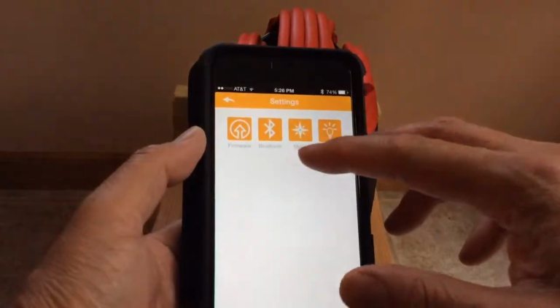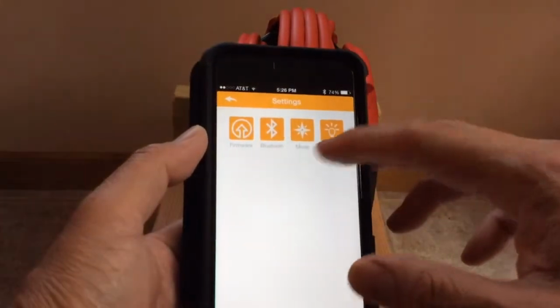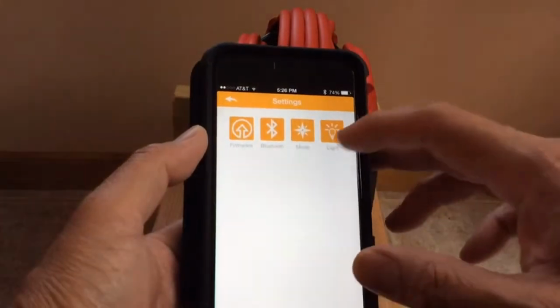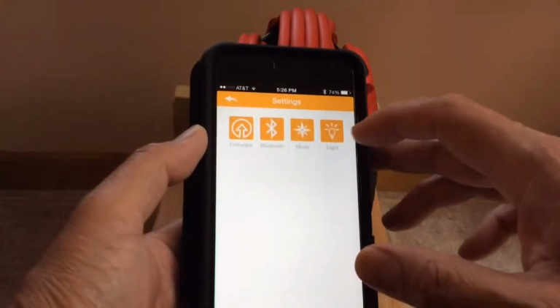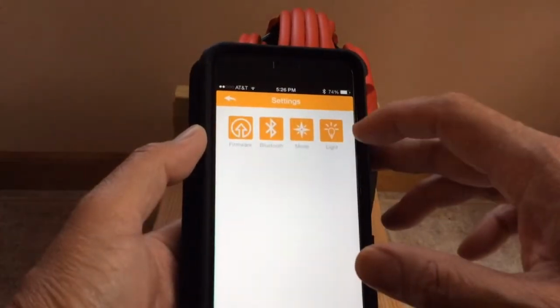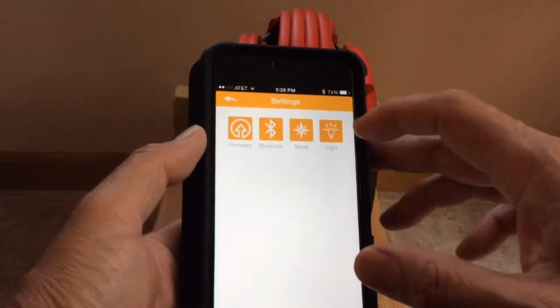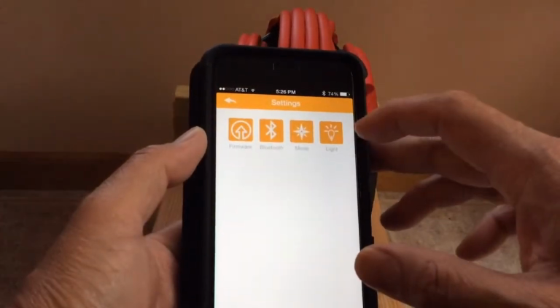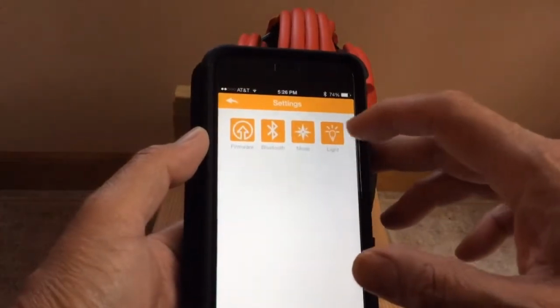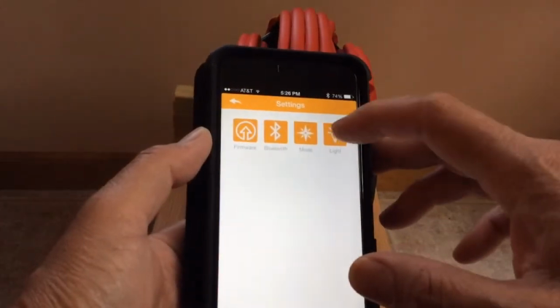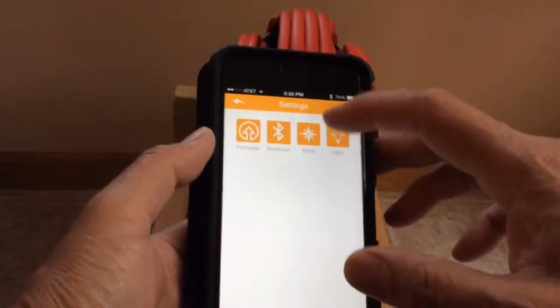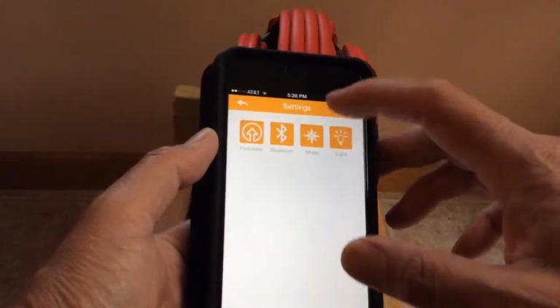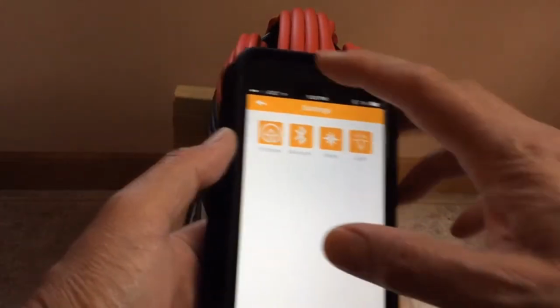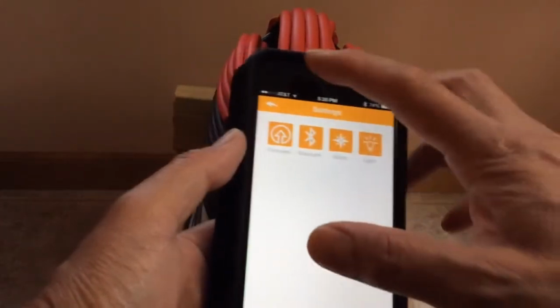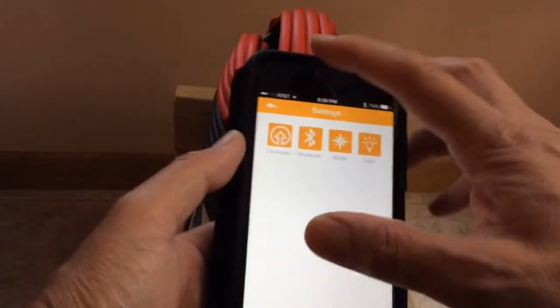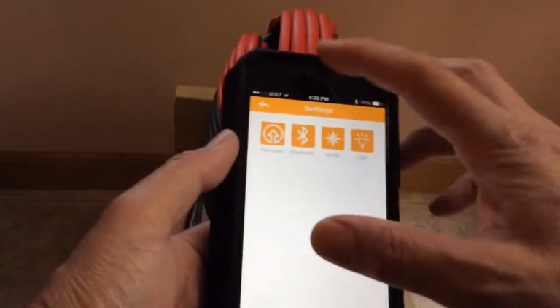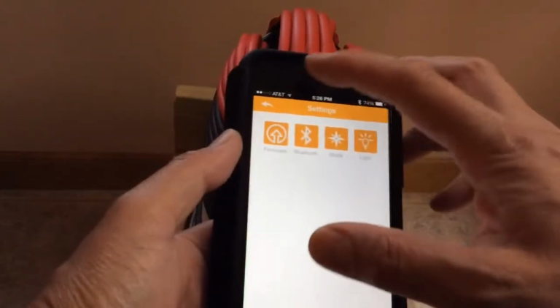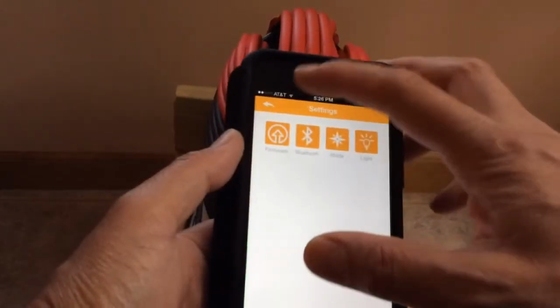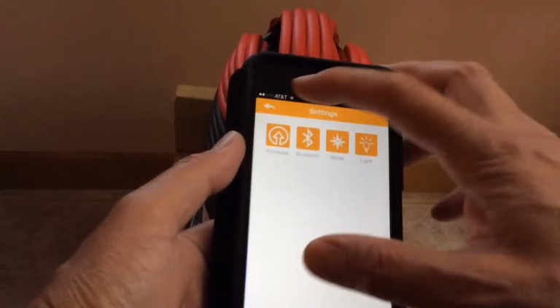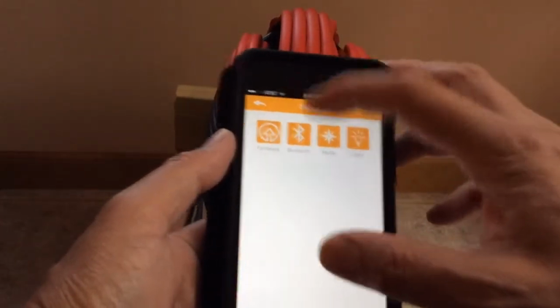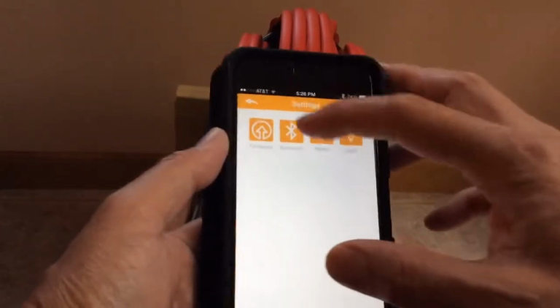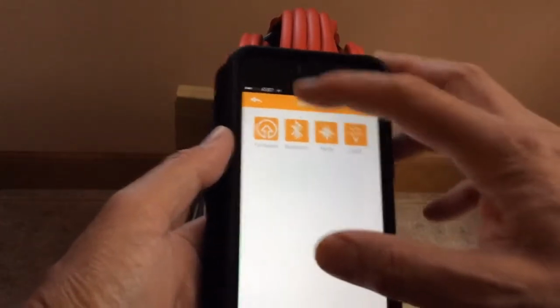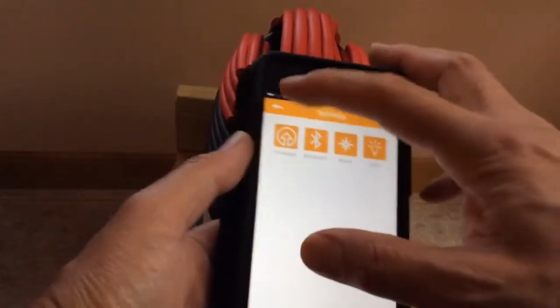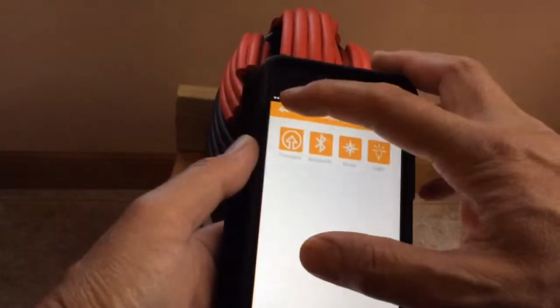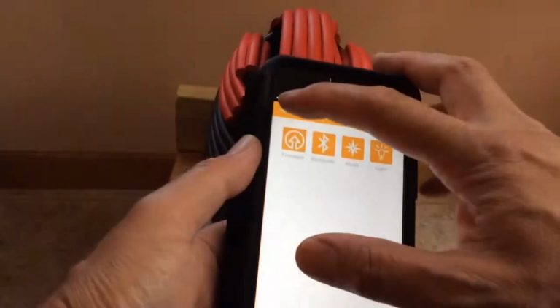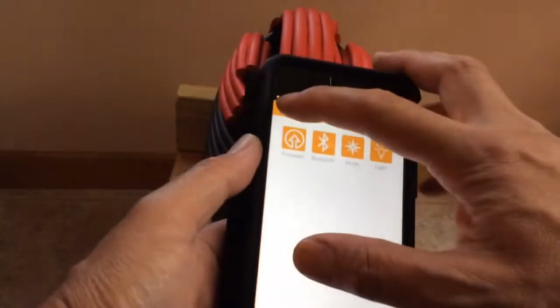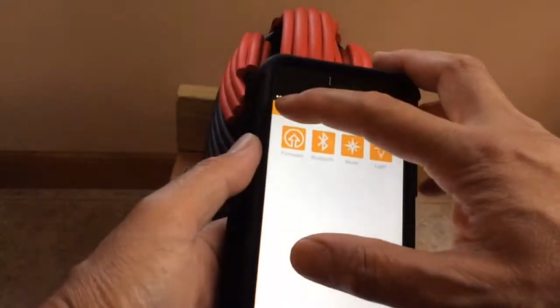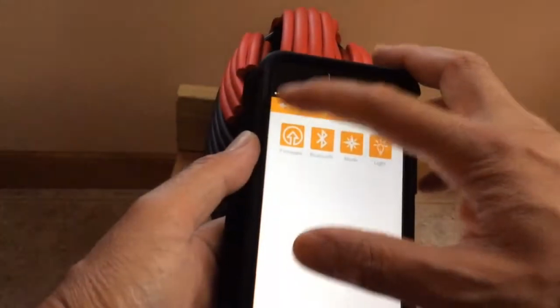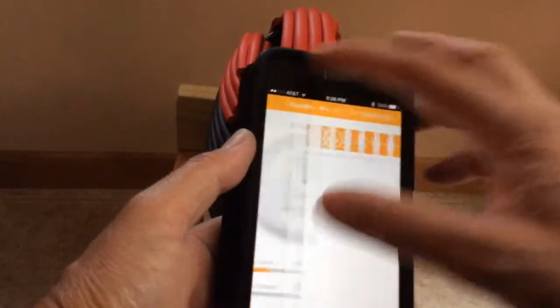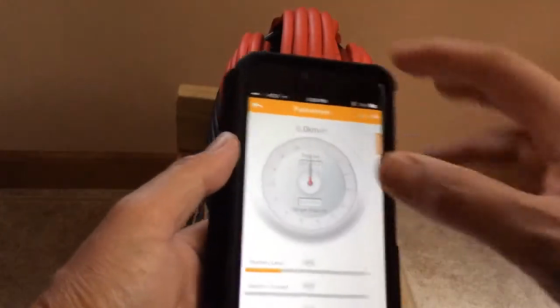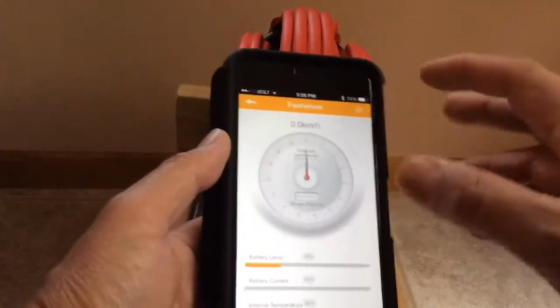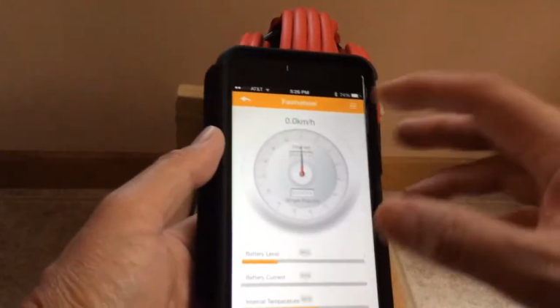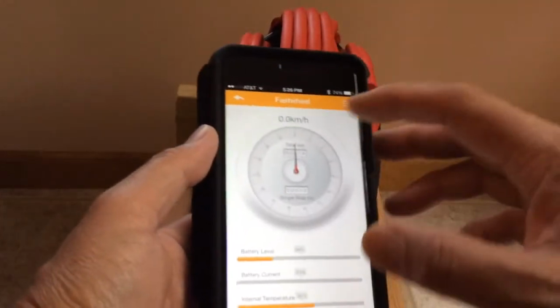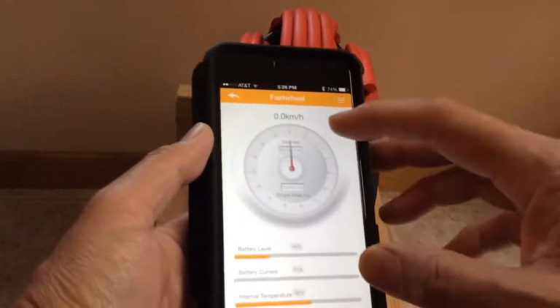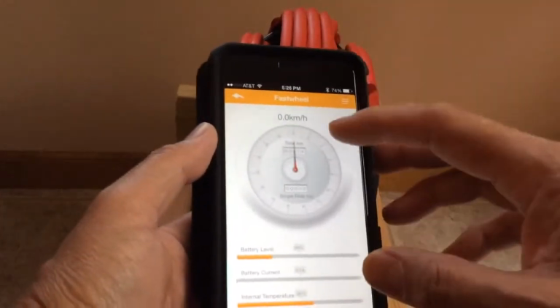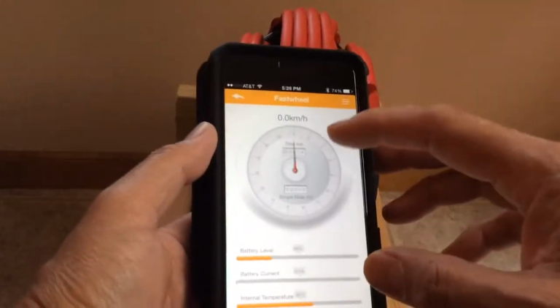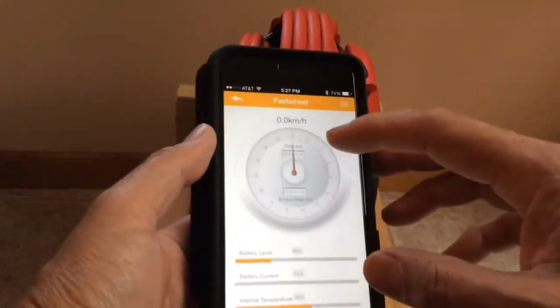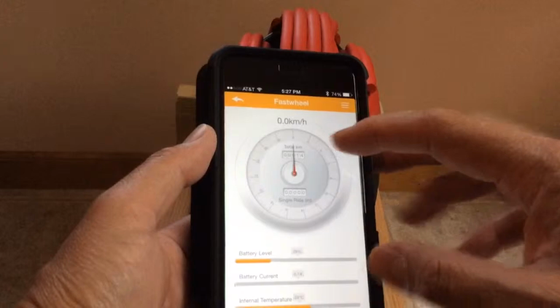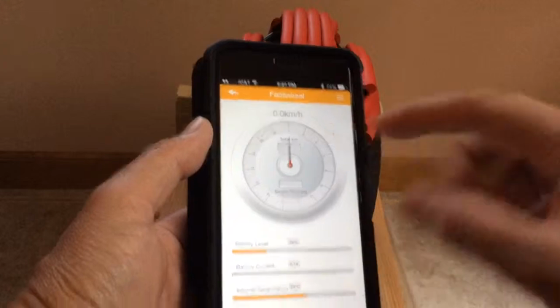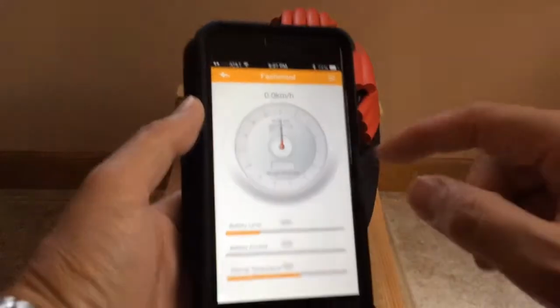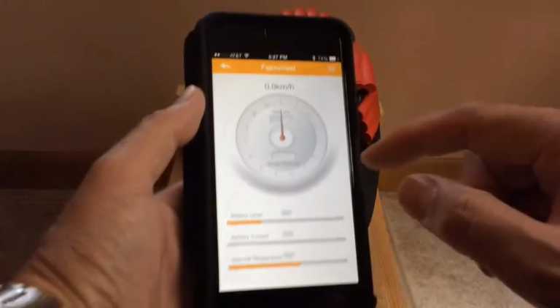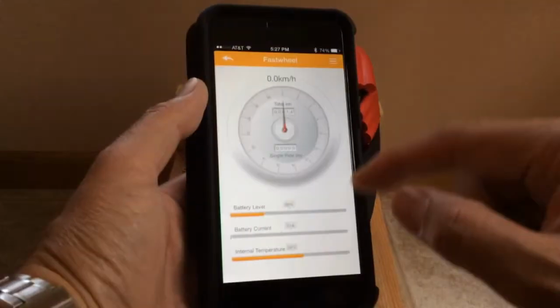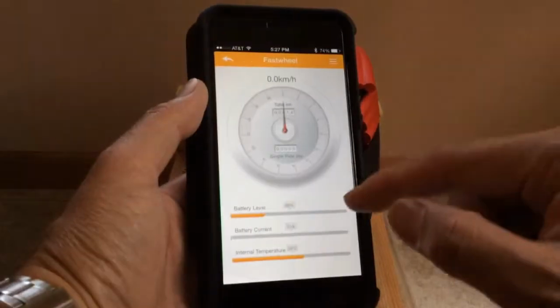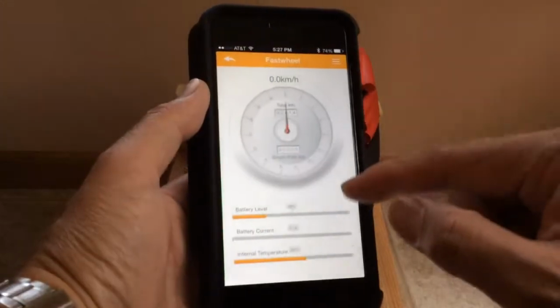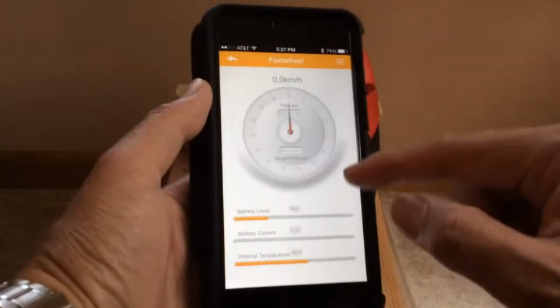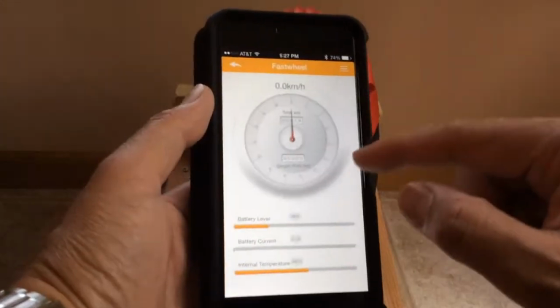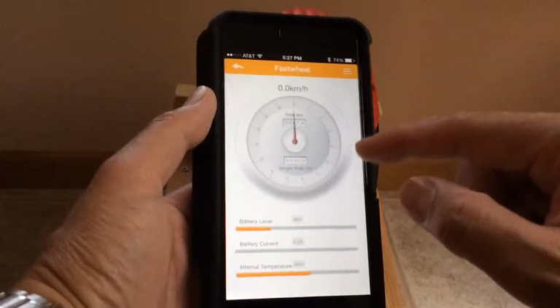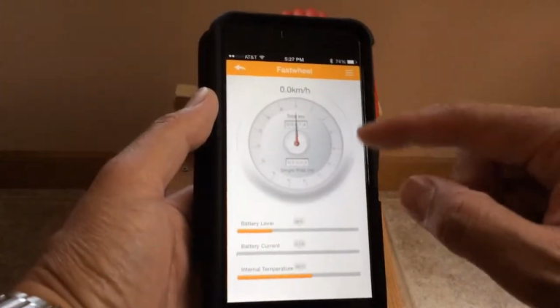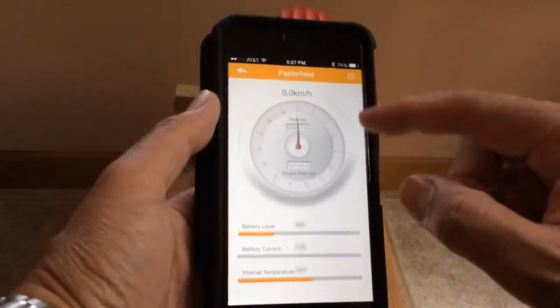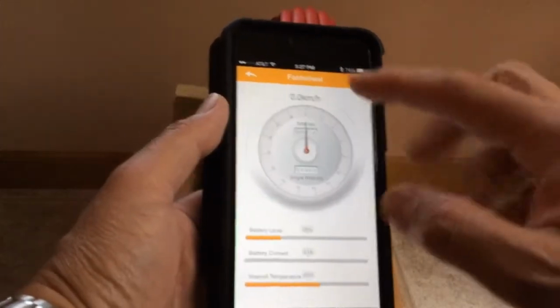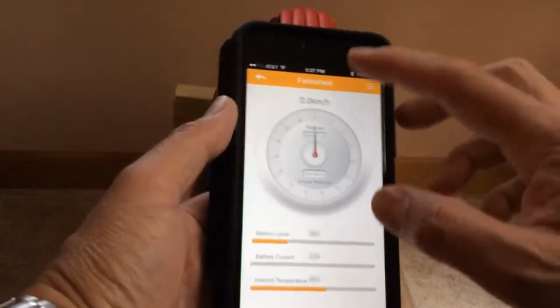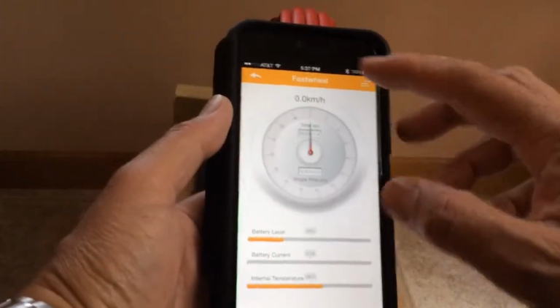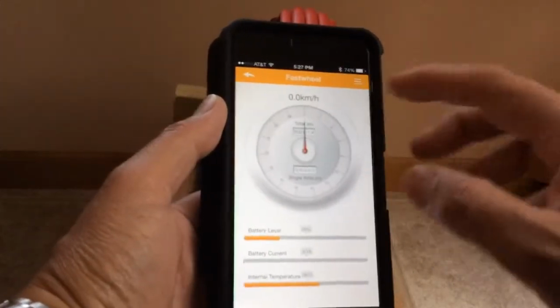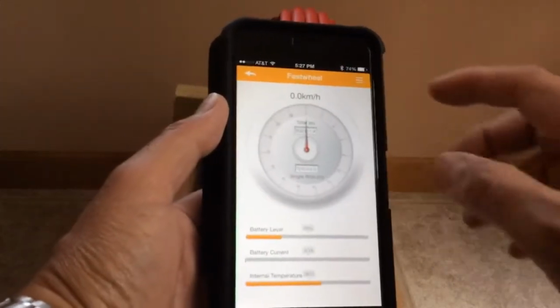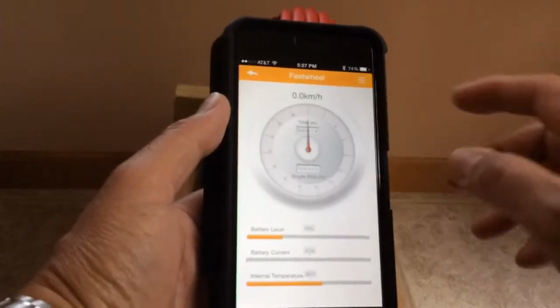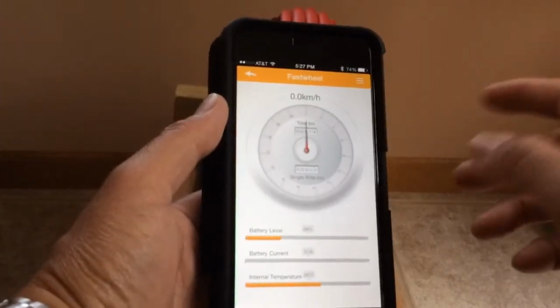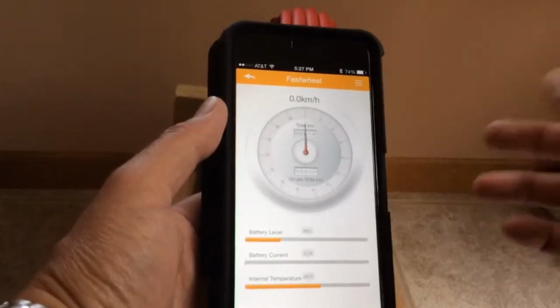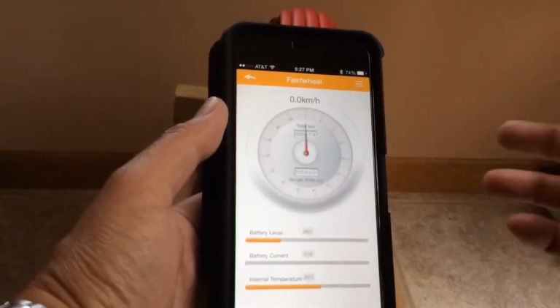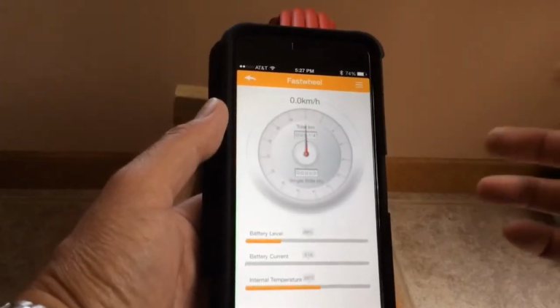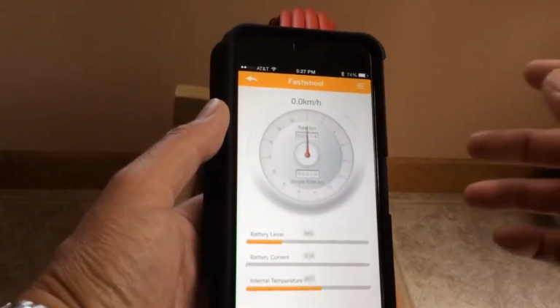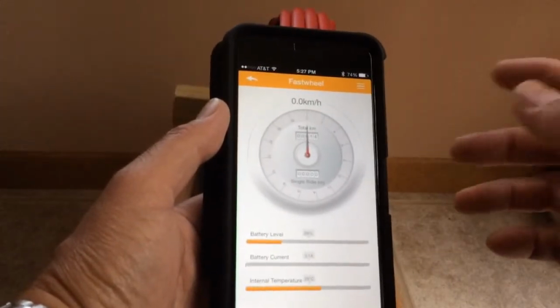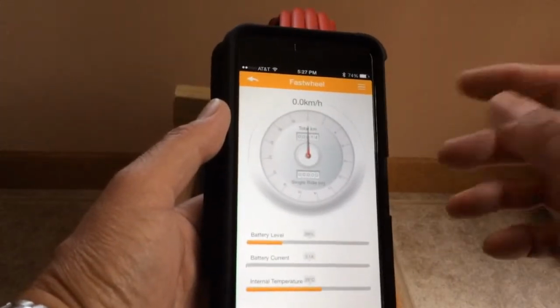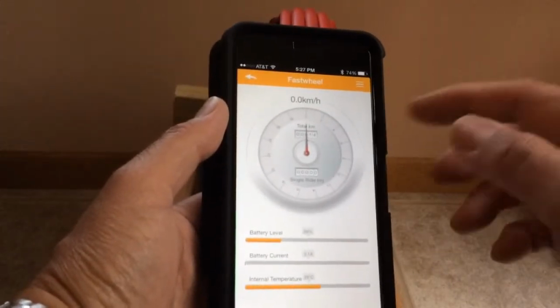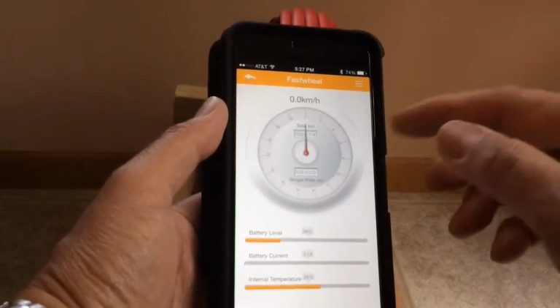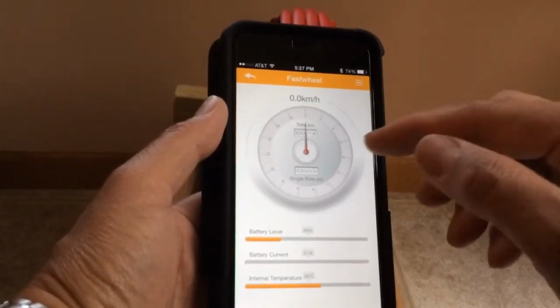You can turn on the light, Bluetooth, real-time speed, and that's about it.